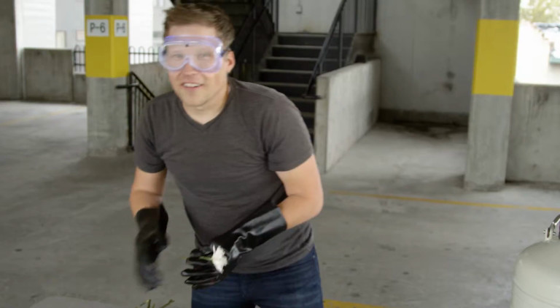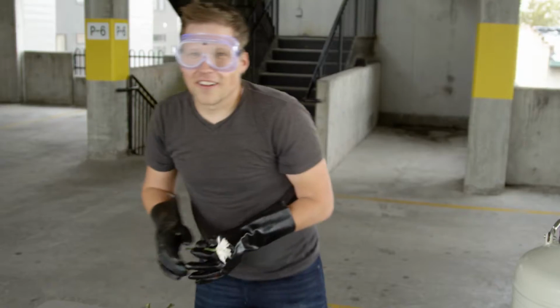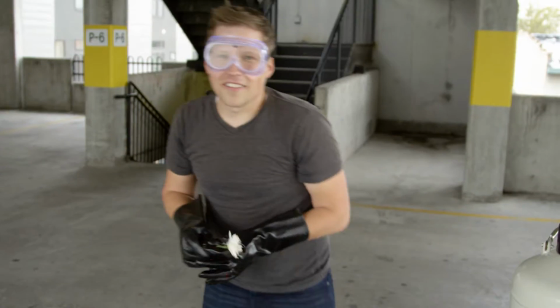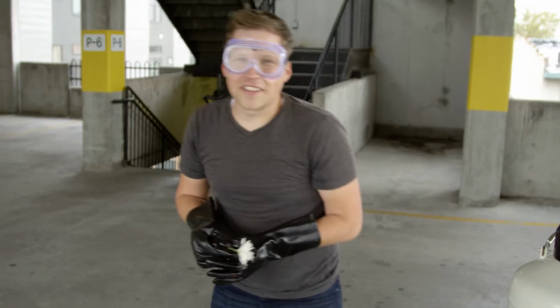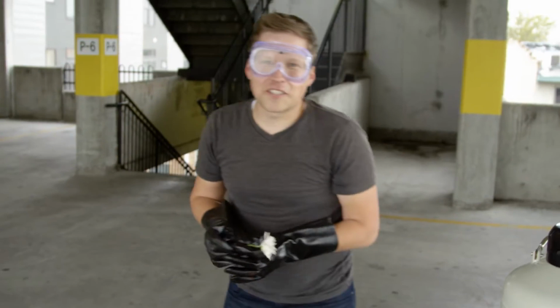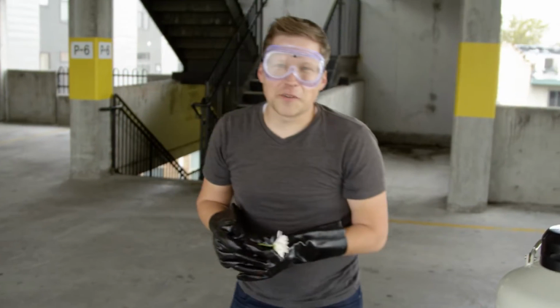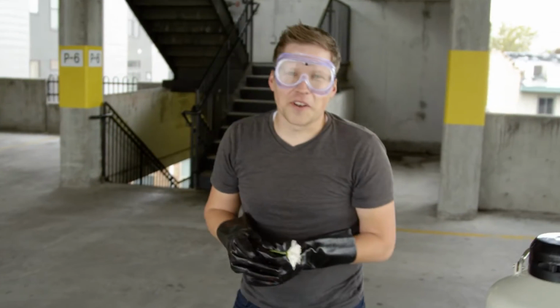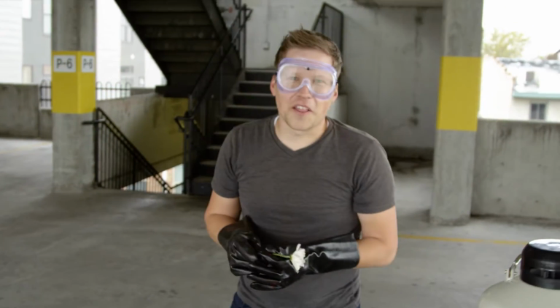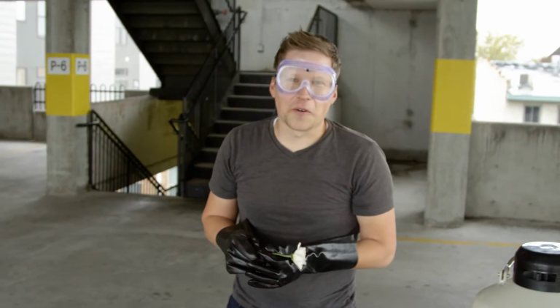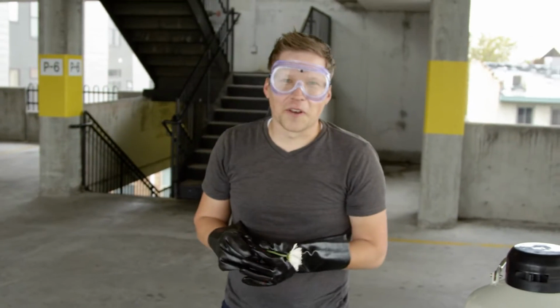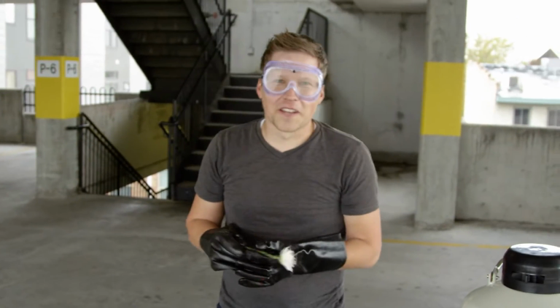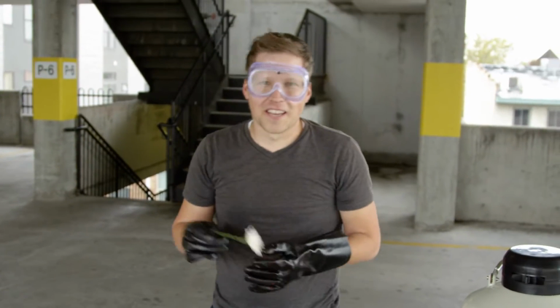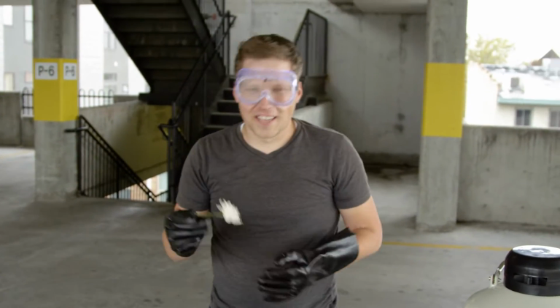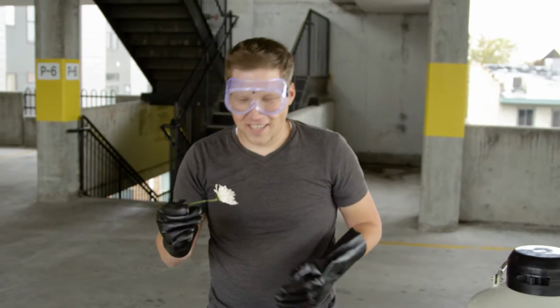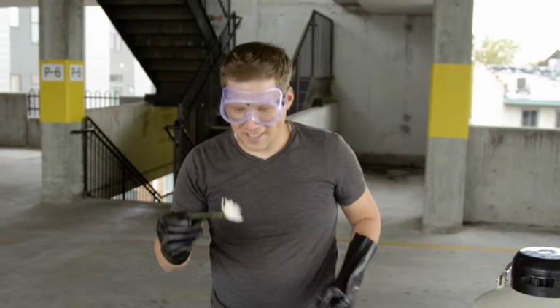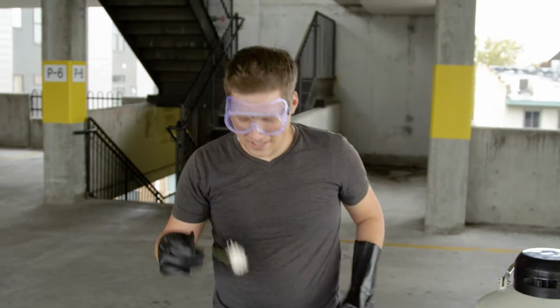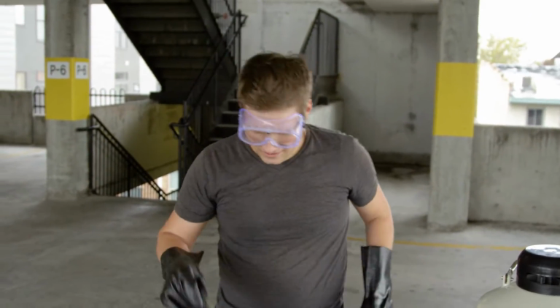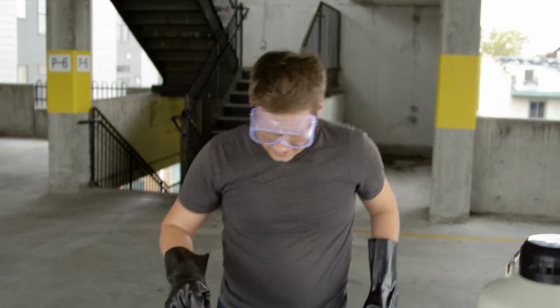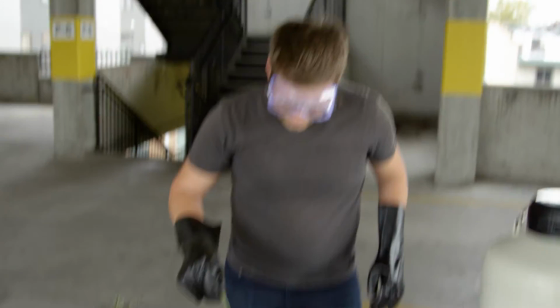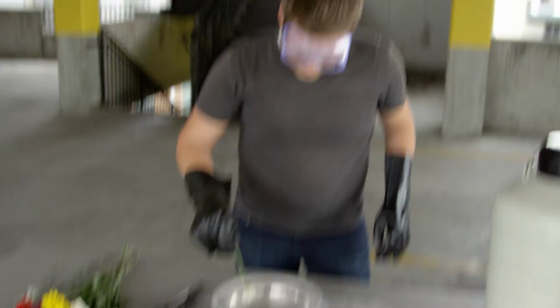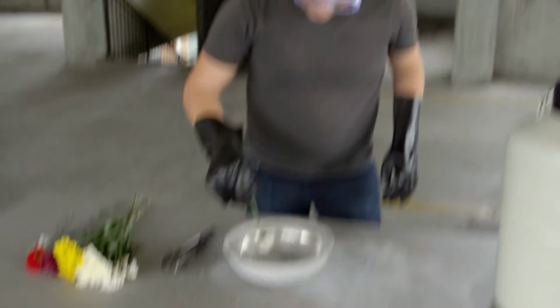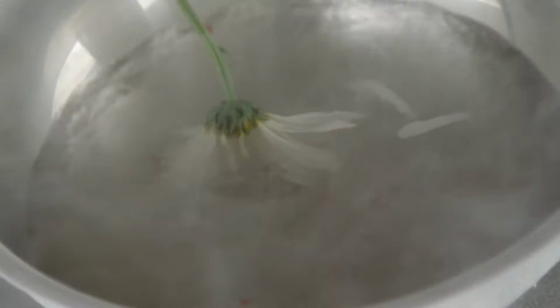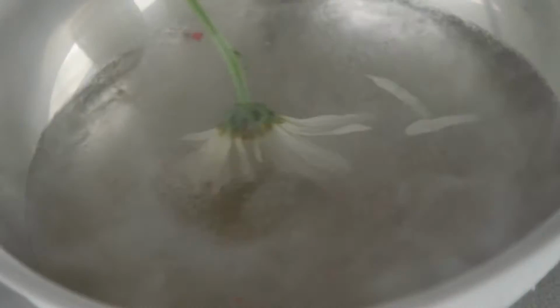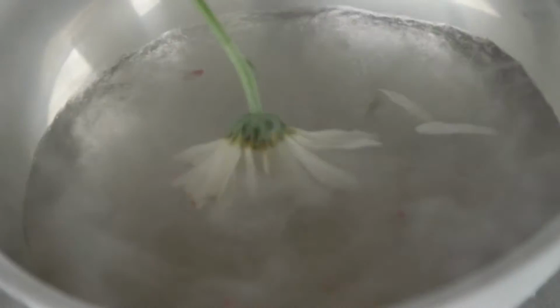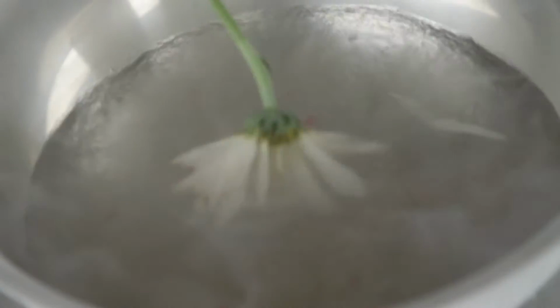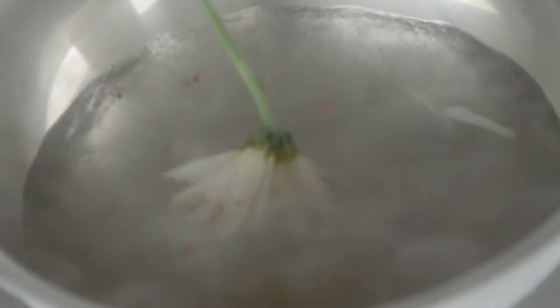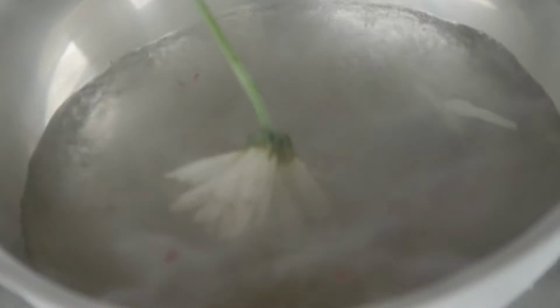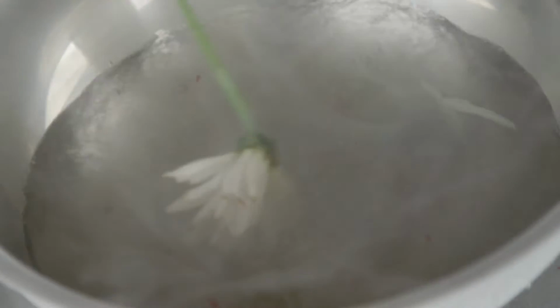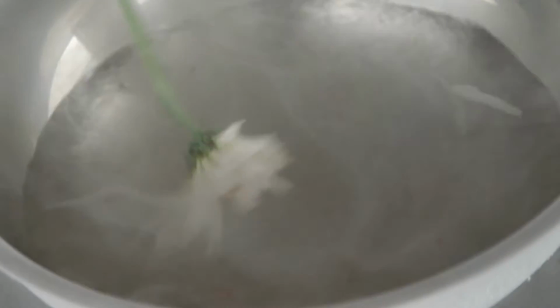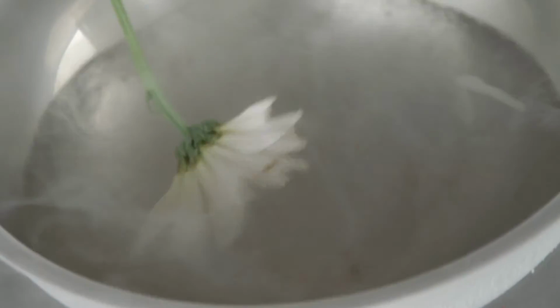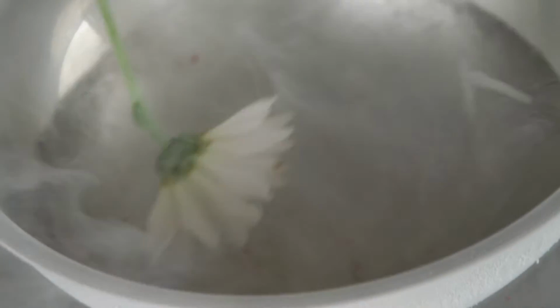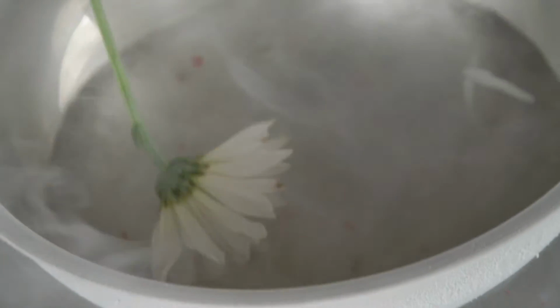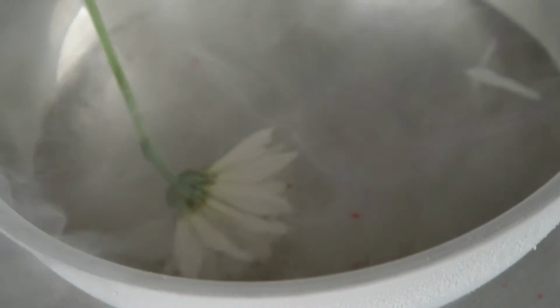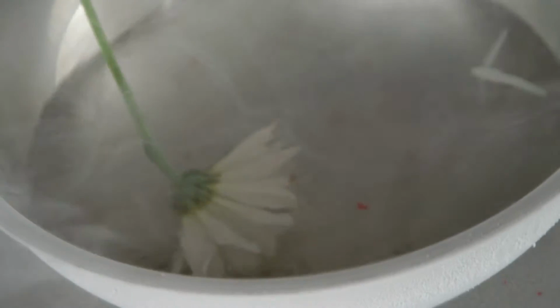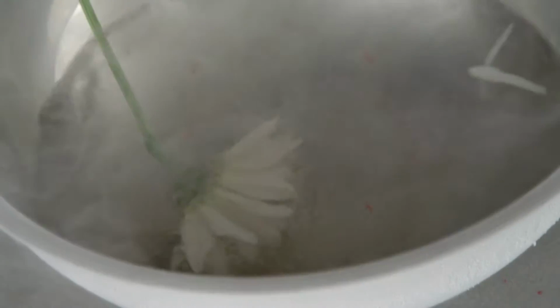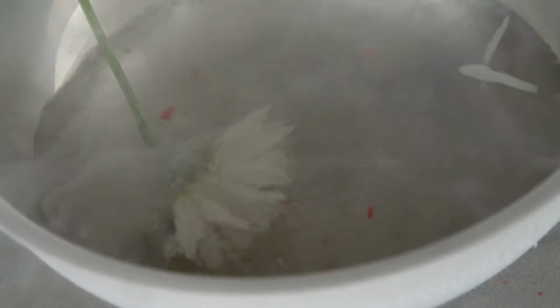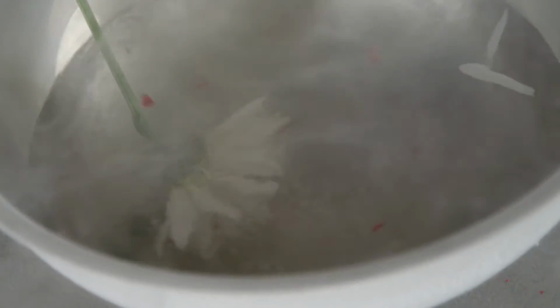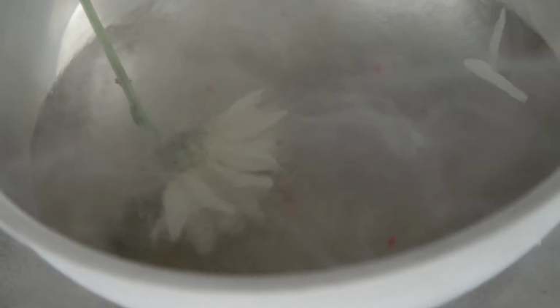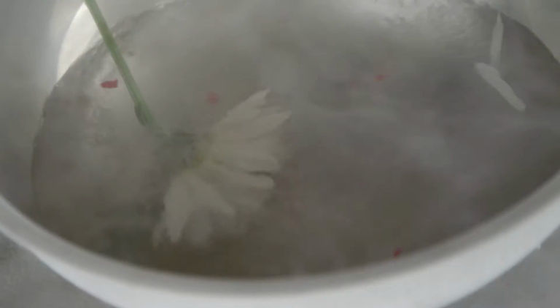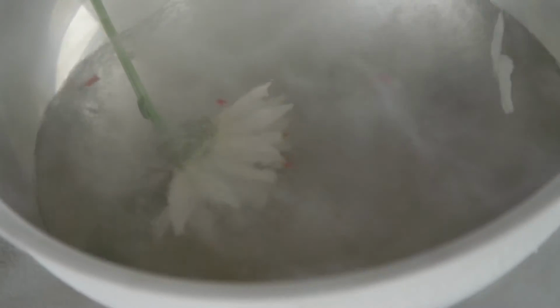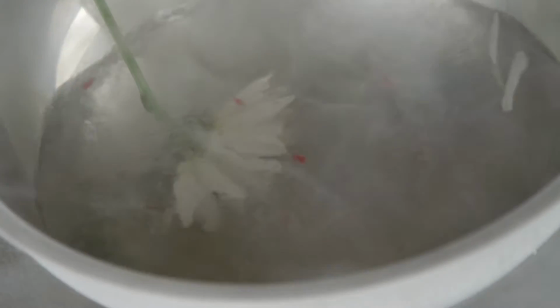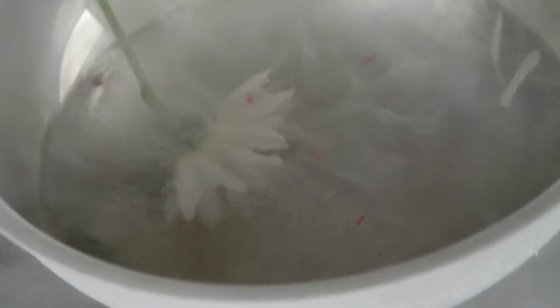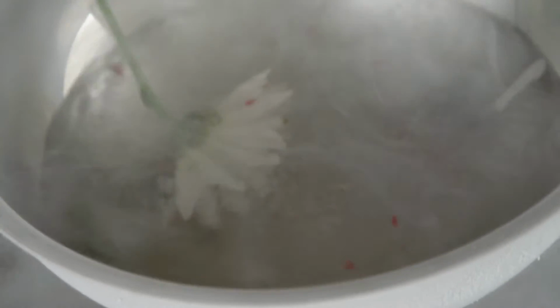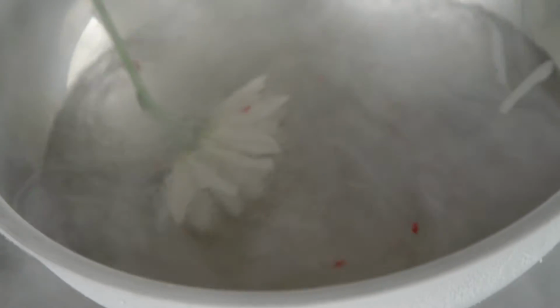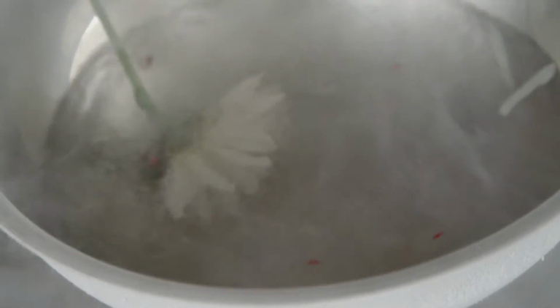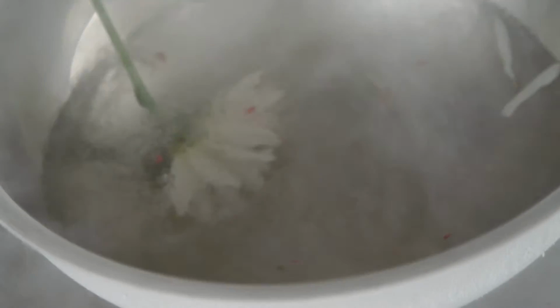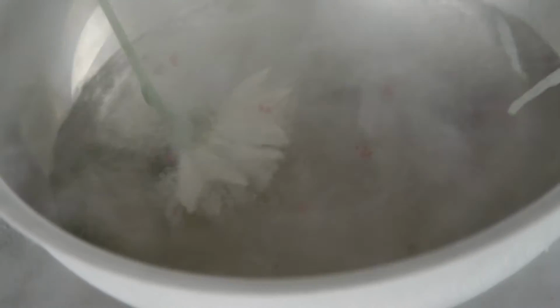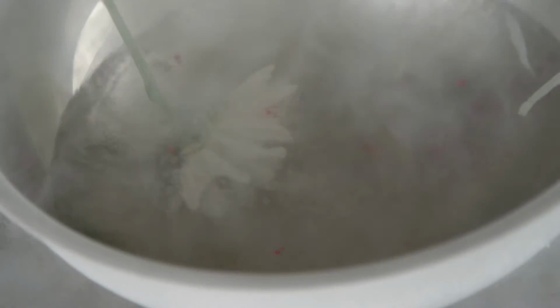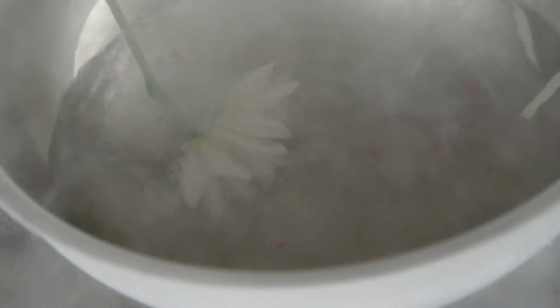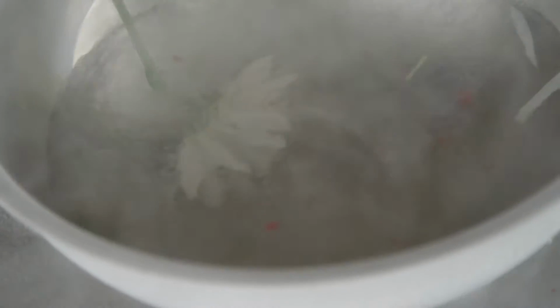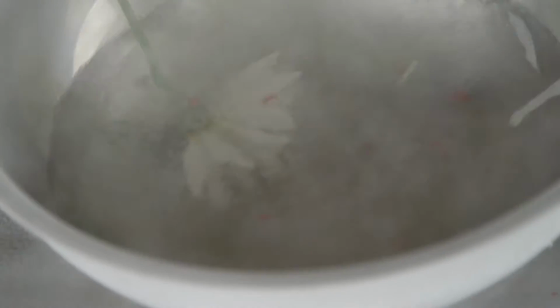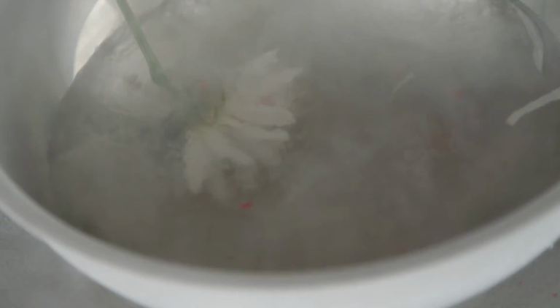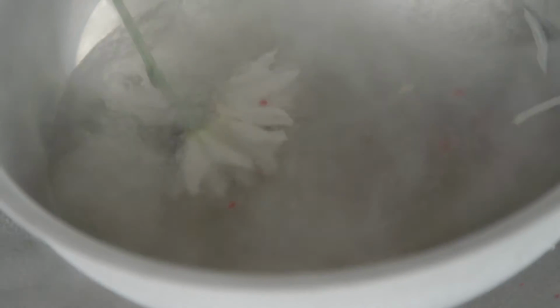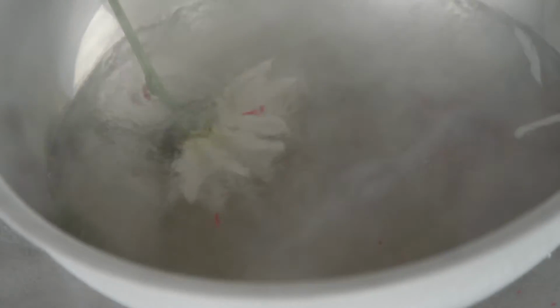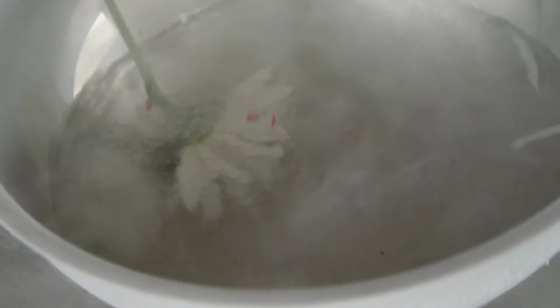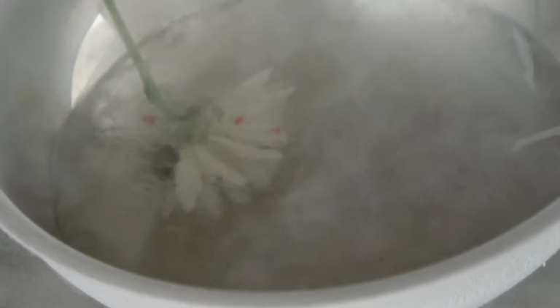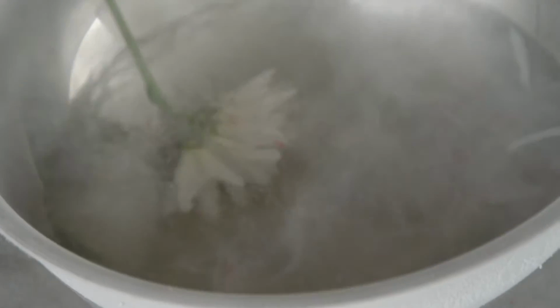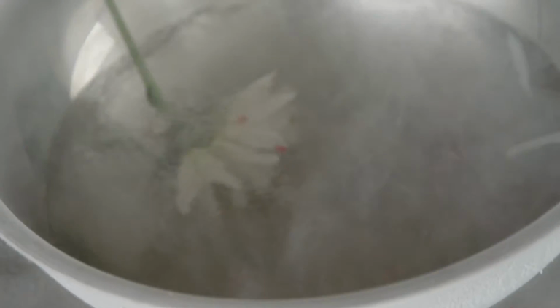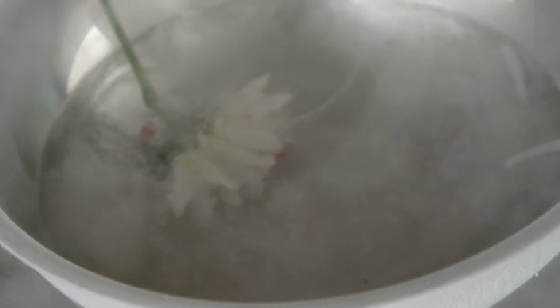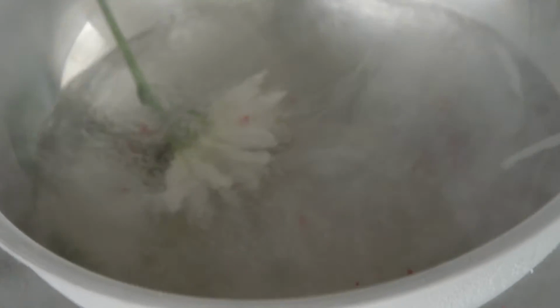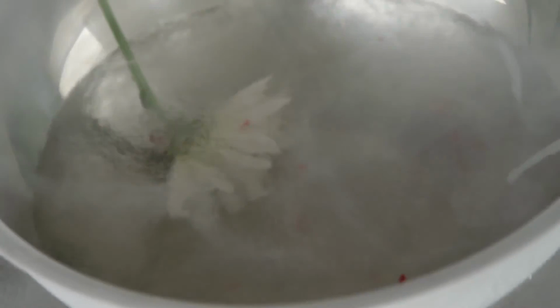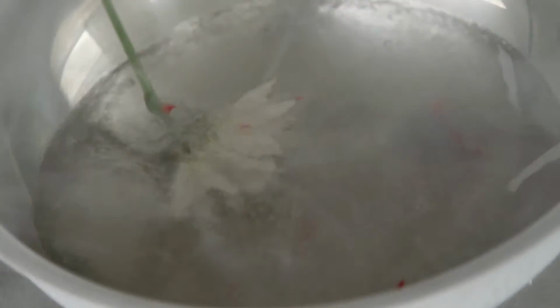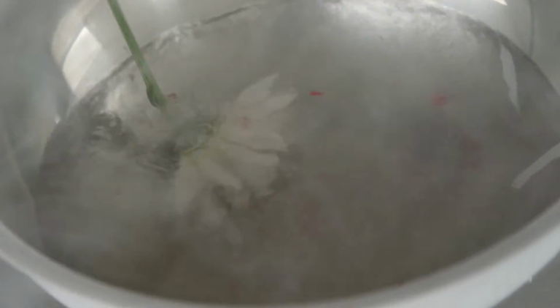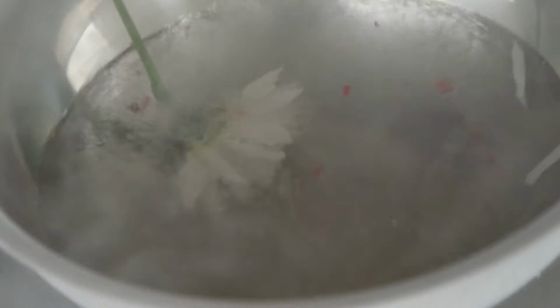Let's do another one. This liquid nitrogen is freezing this so quickly. It is incredible.